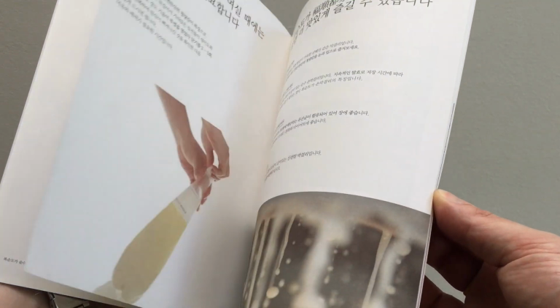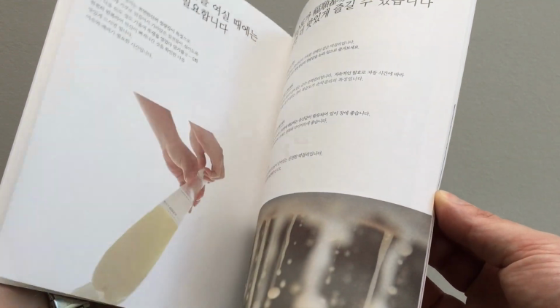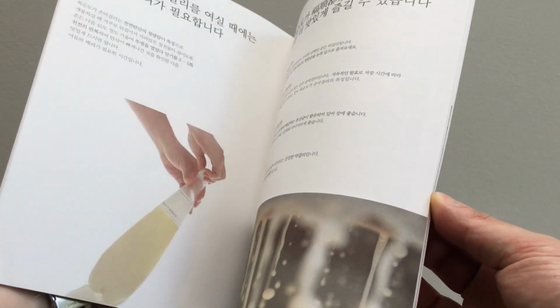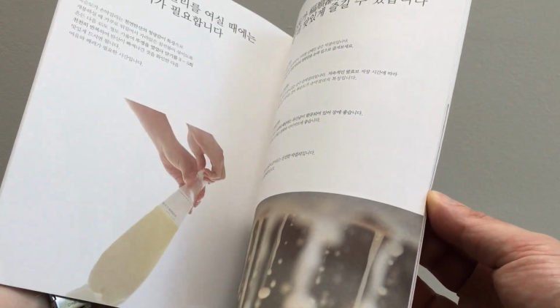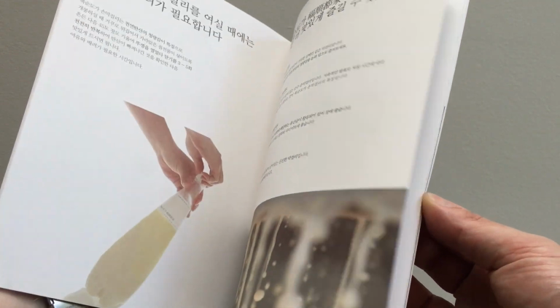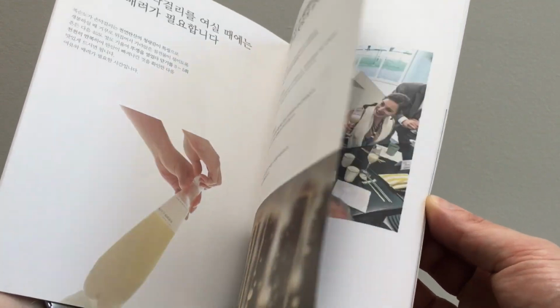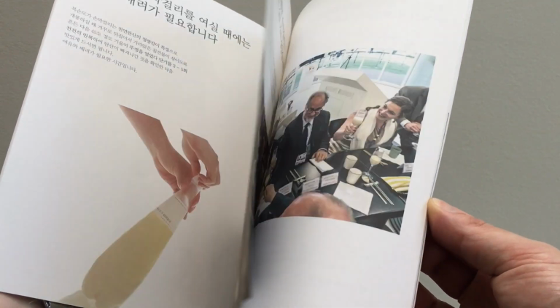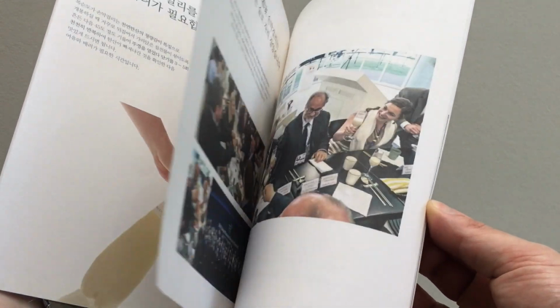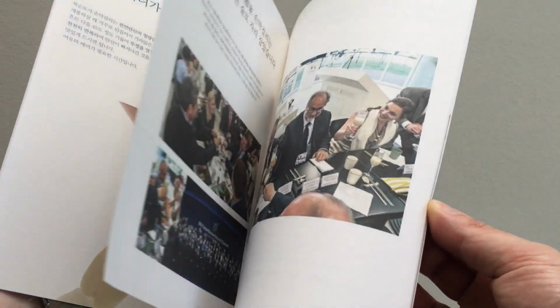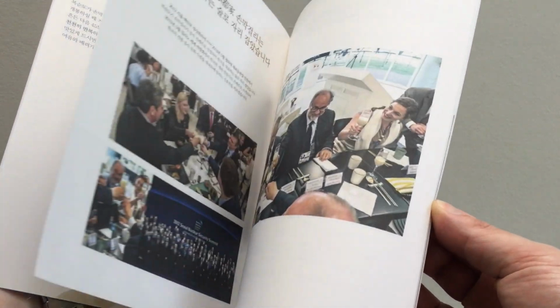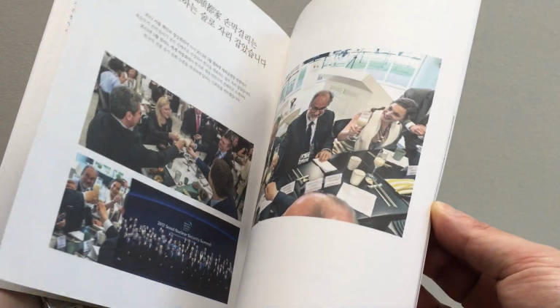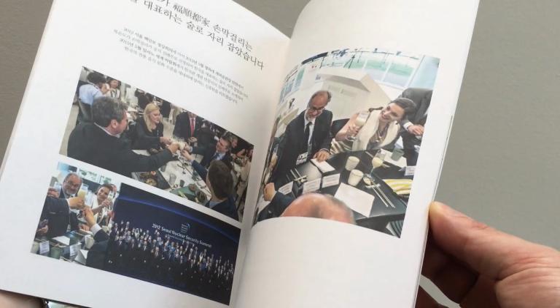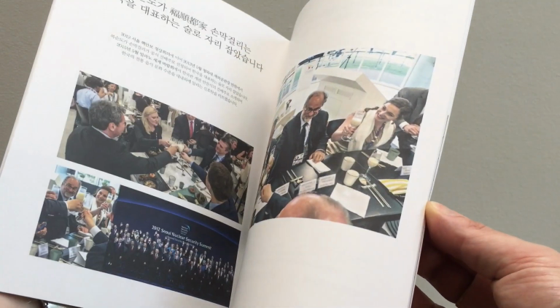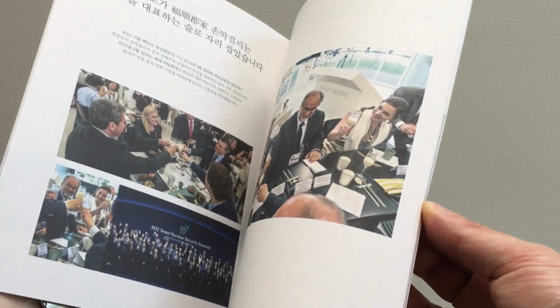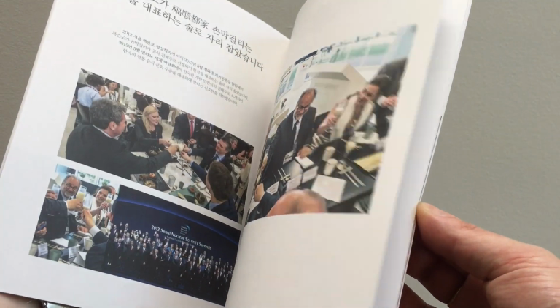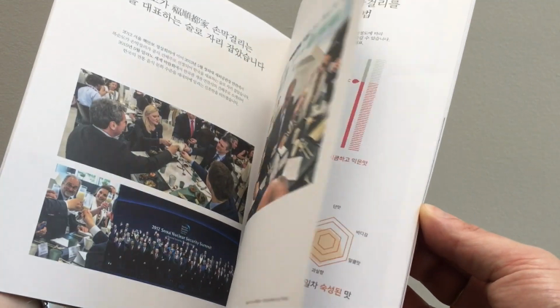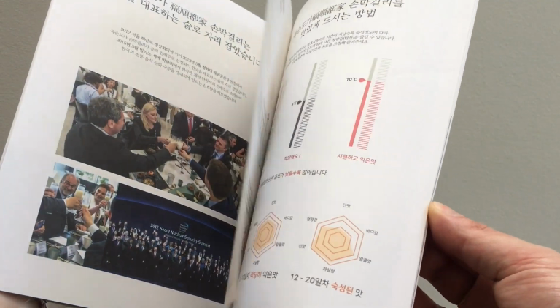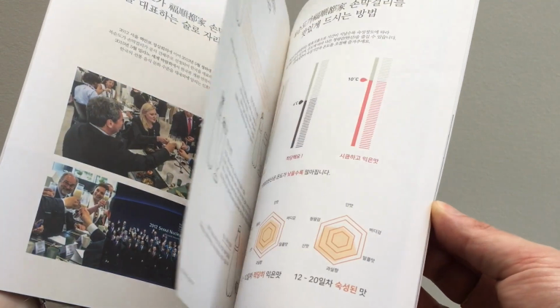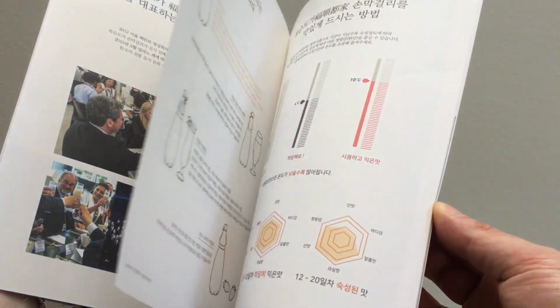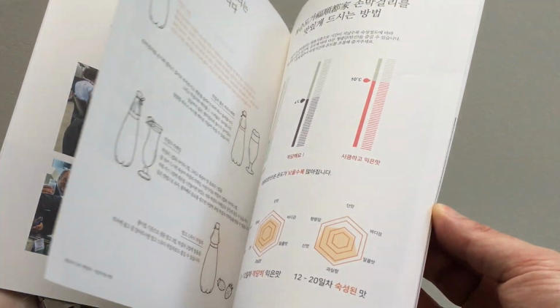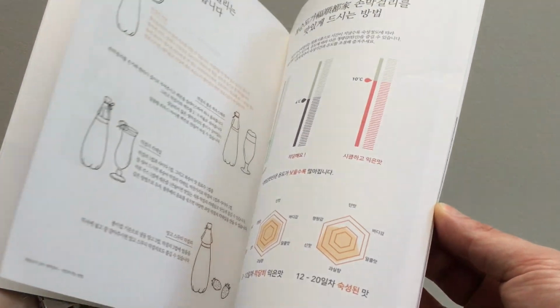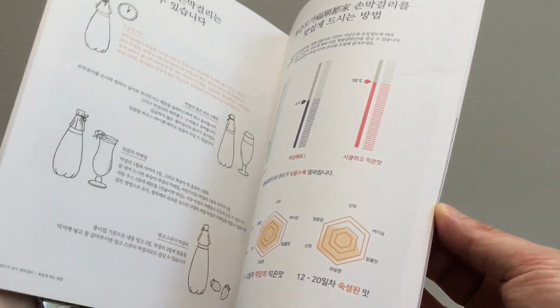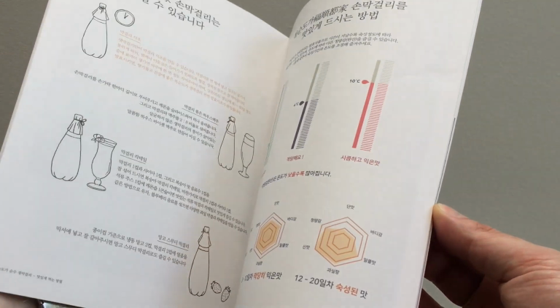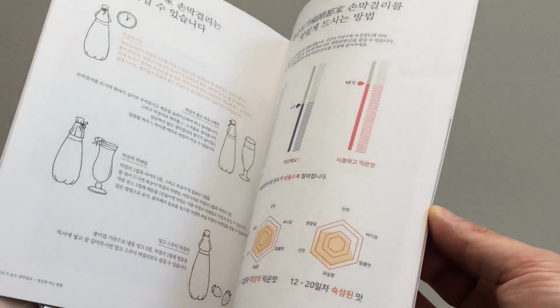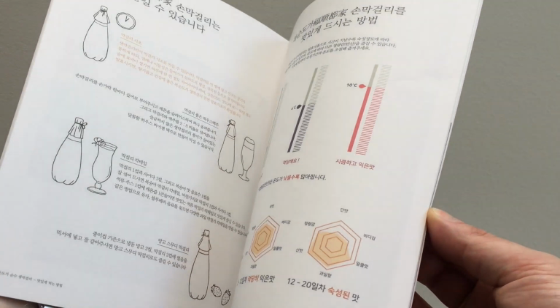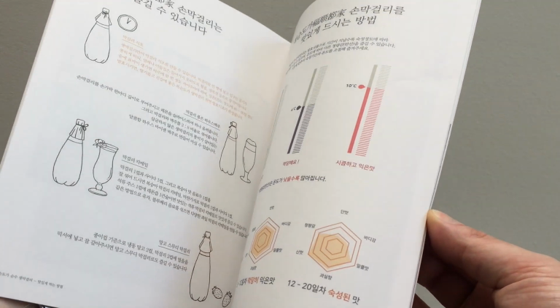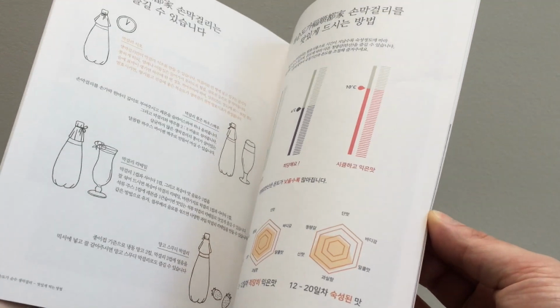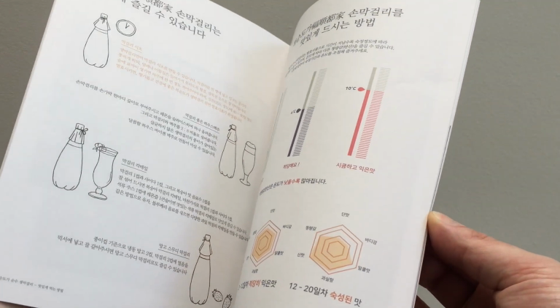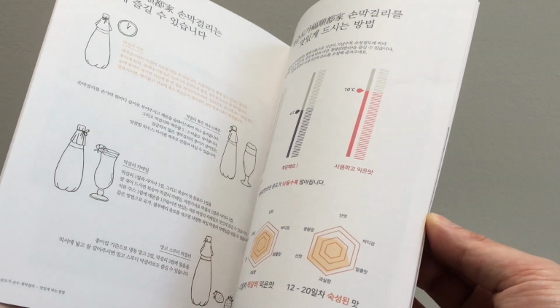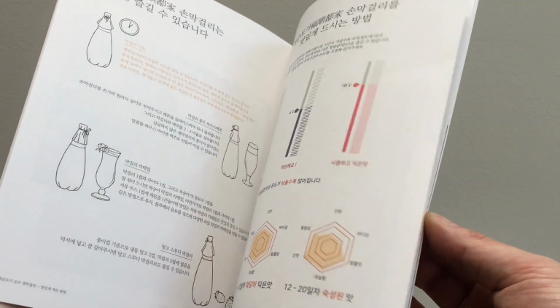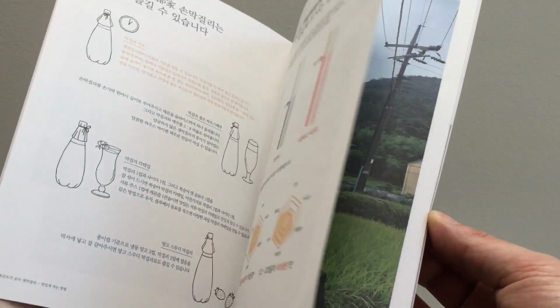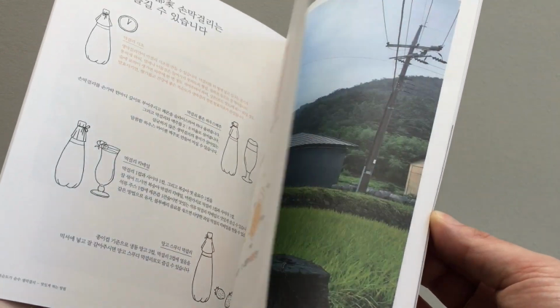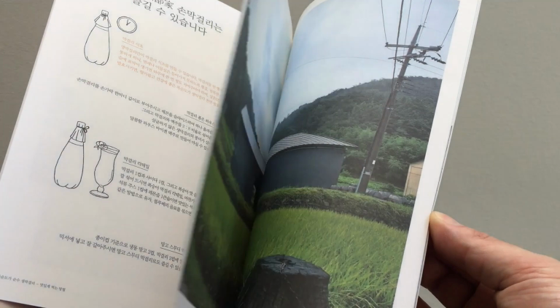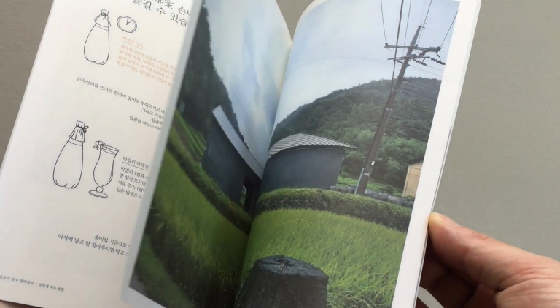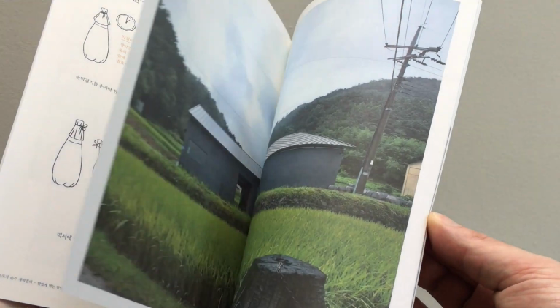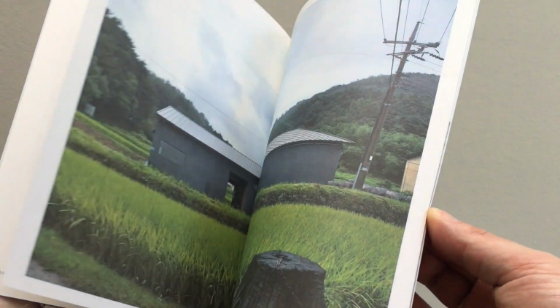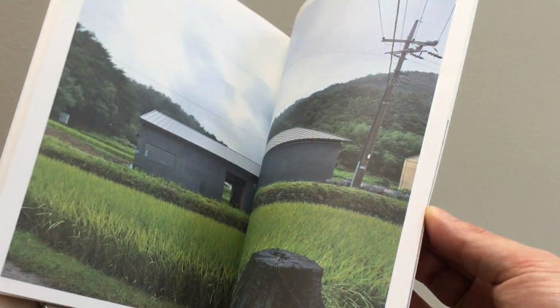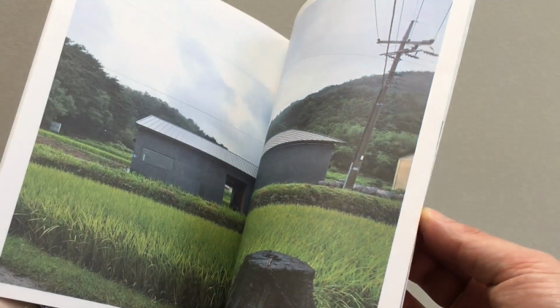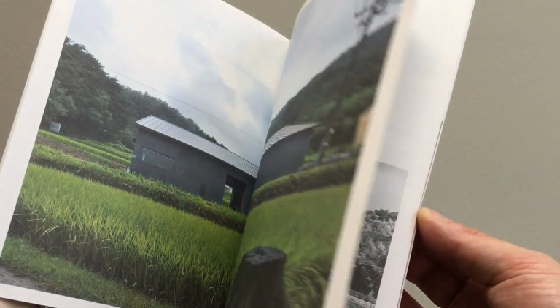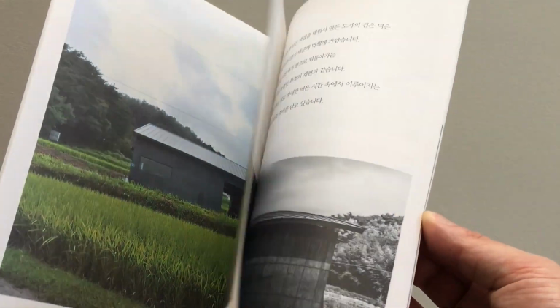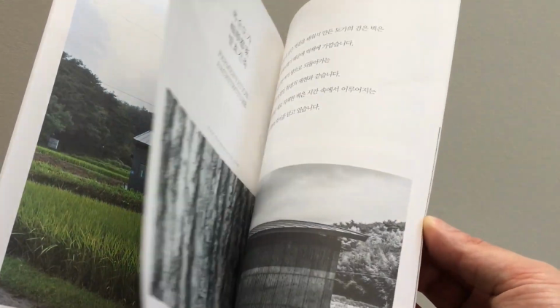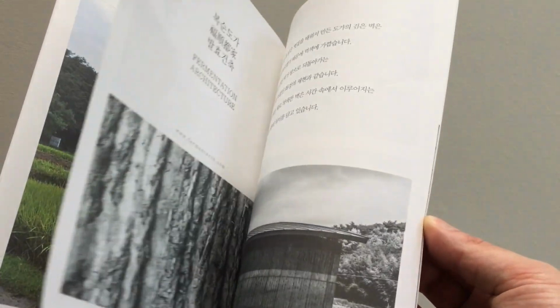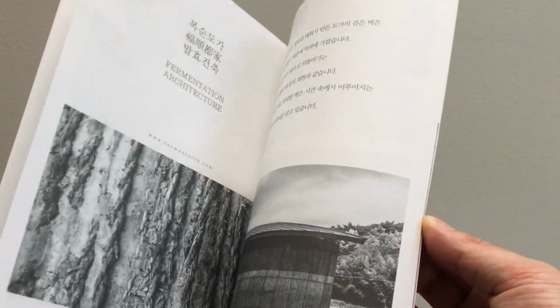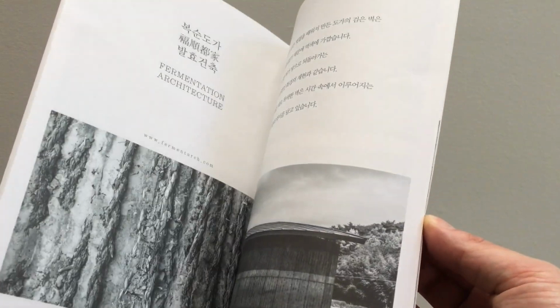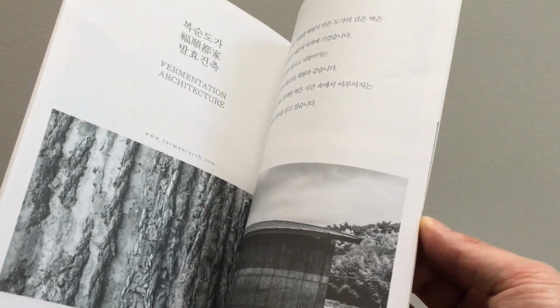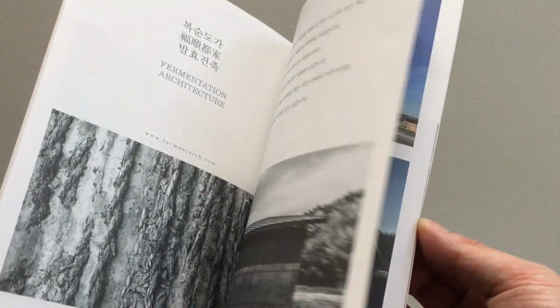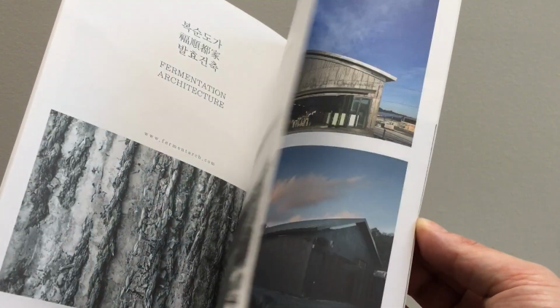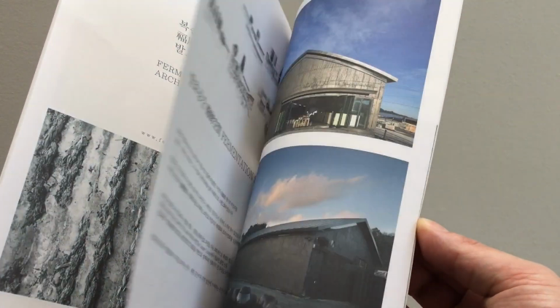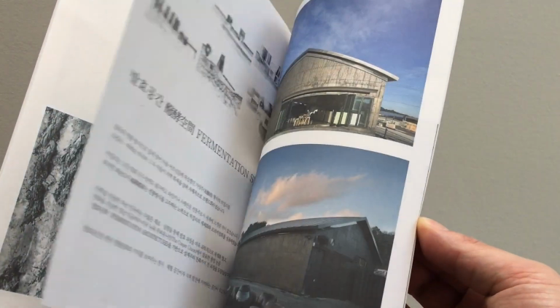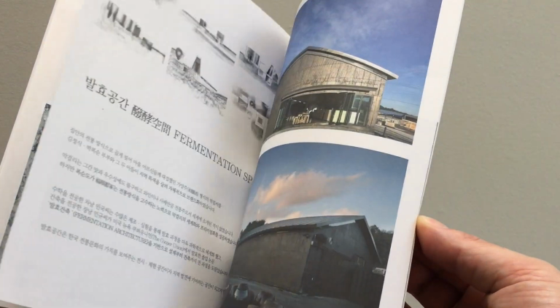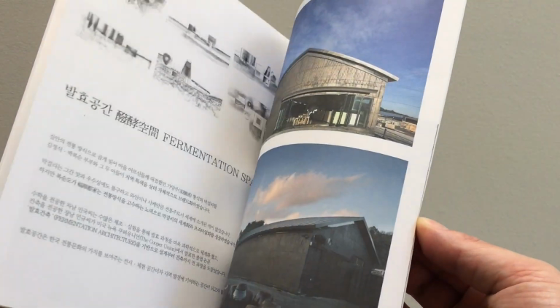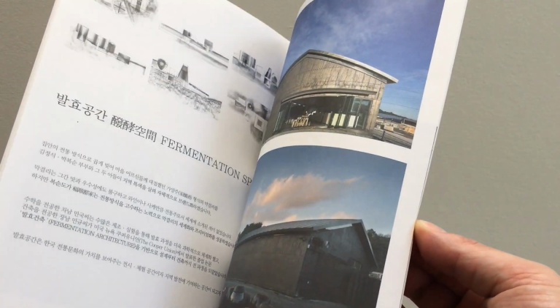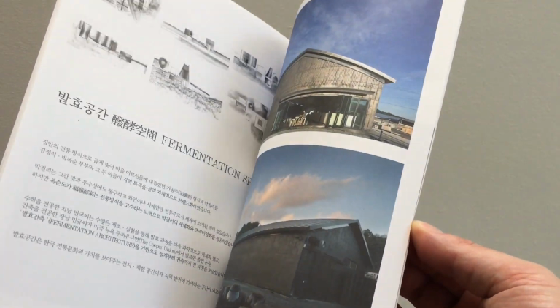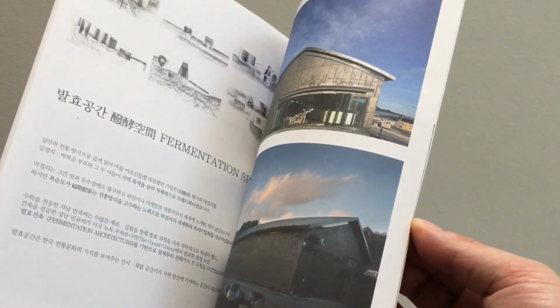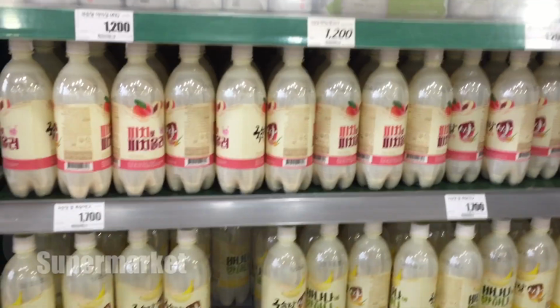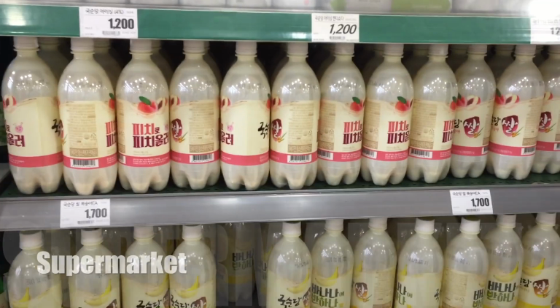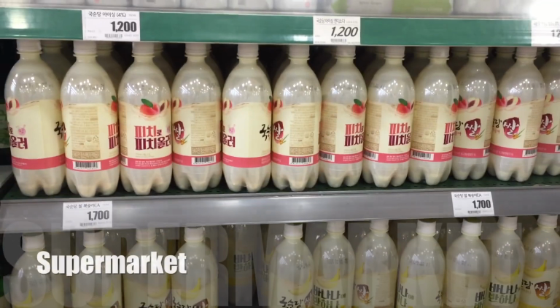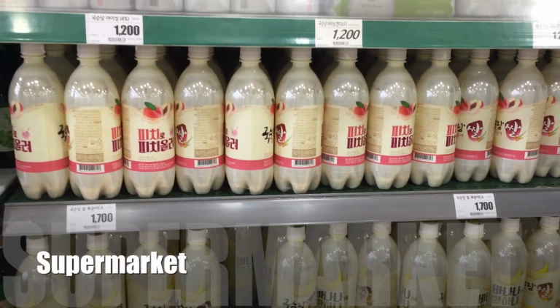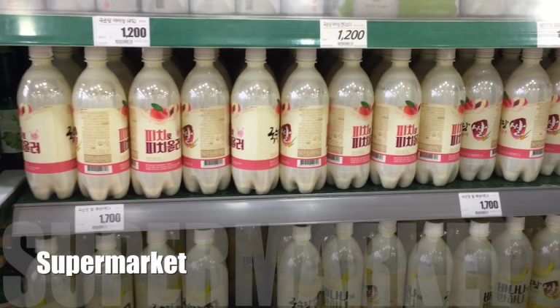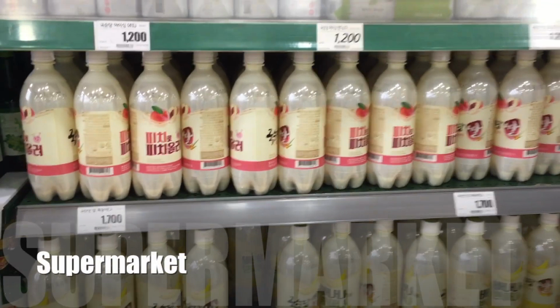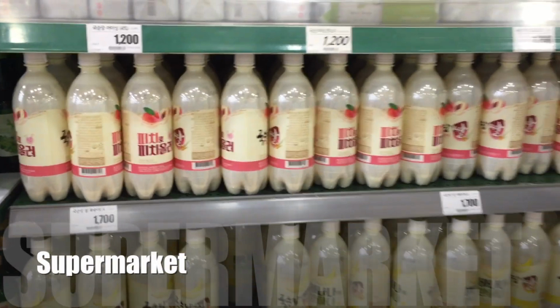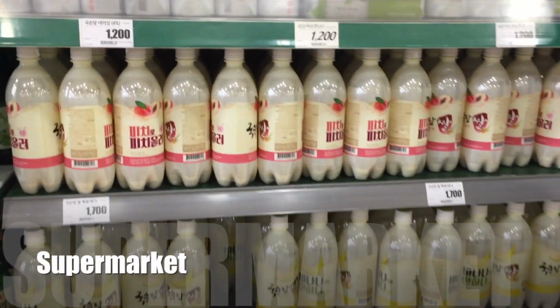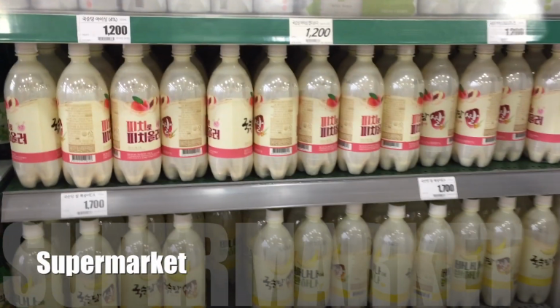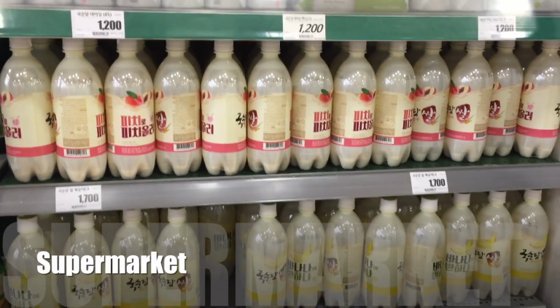Very tasty. And there's a brochure. So let's go to the supermarket and look for some makgeolli.